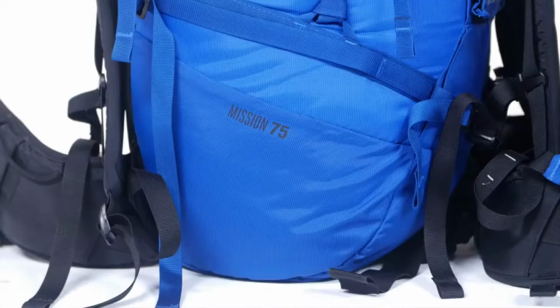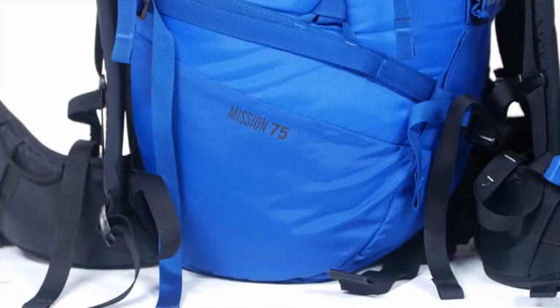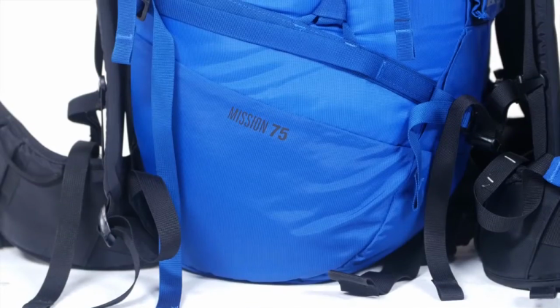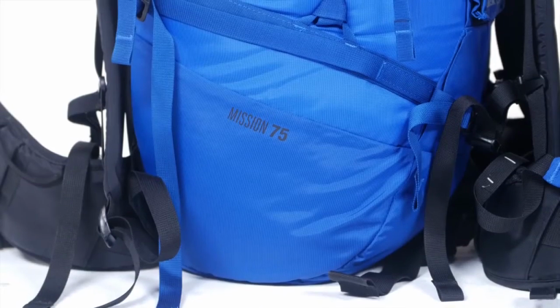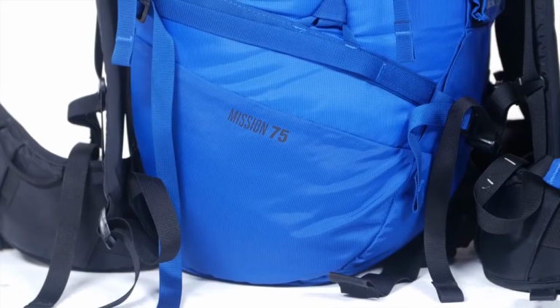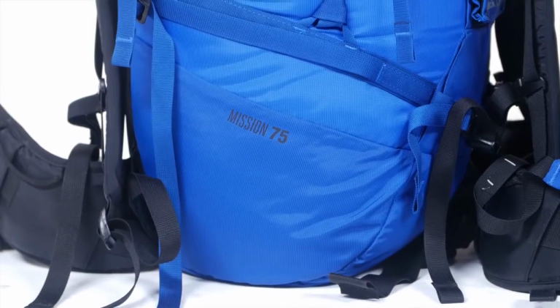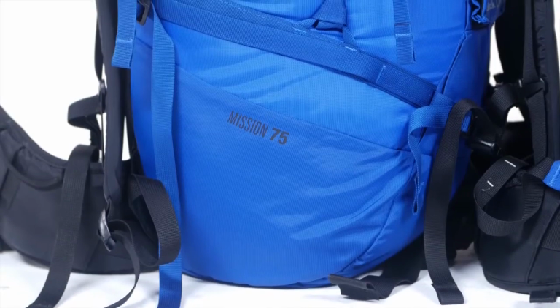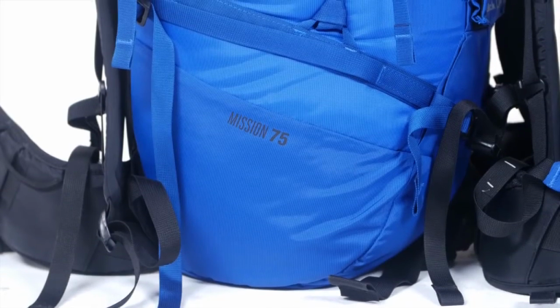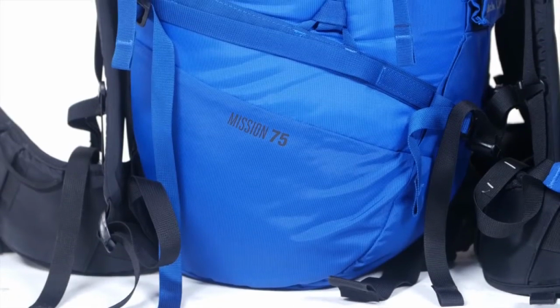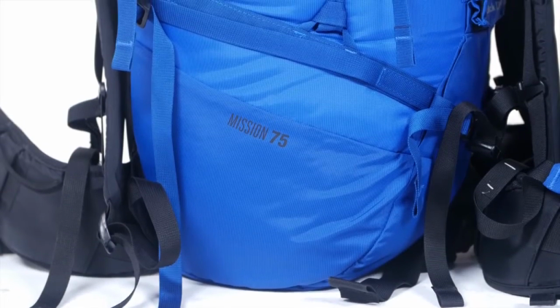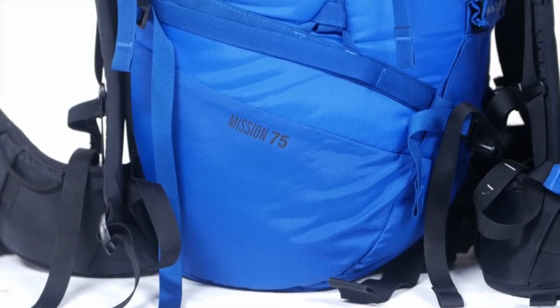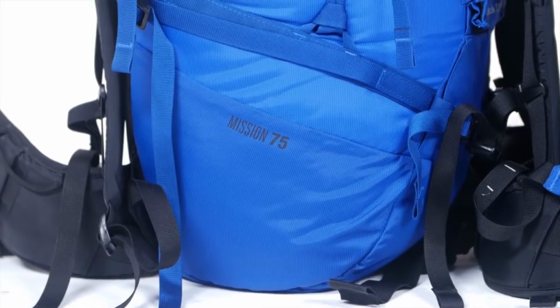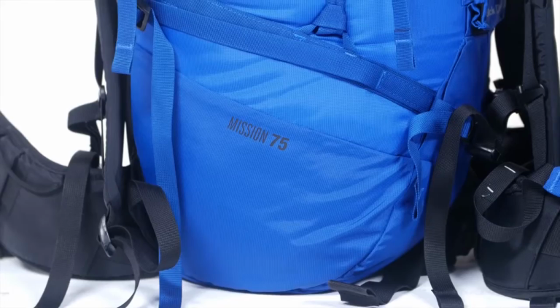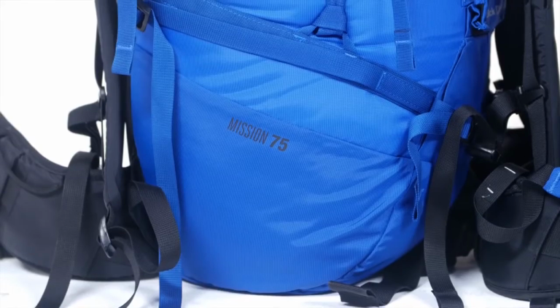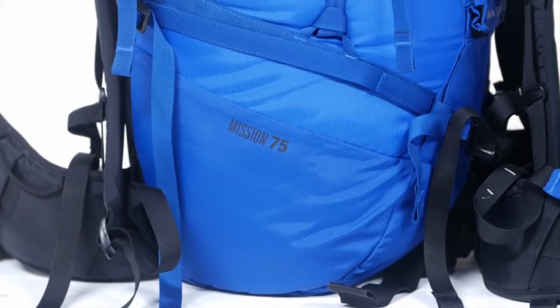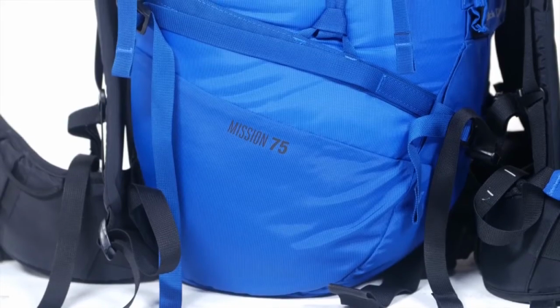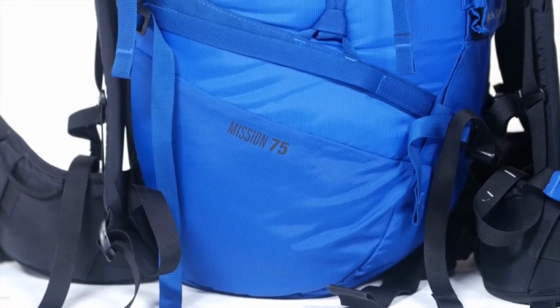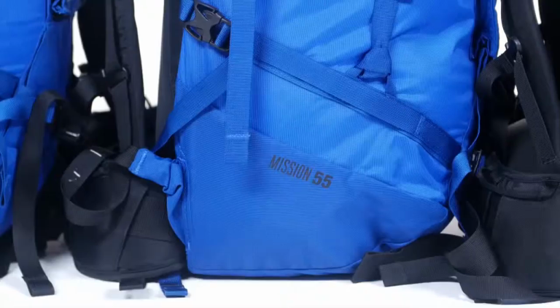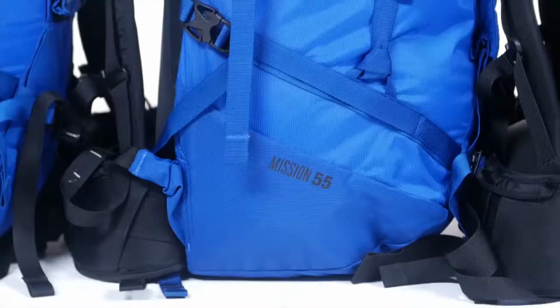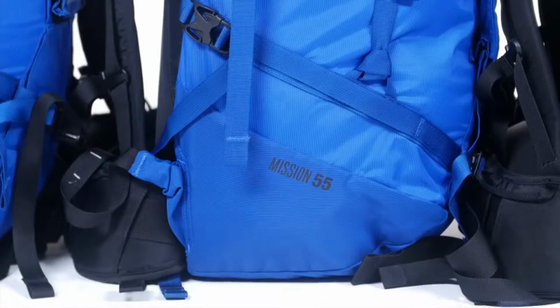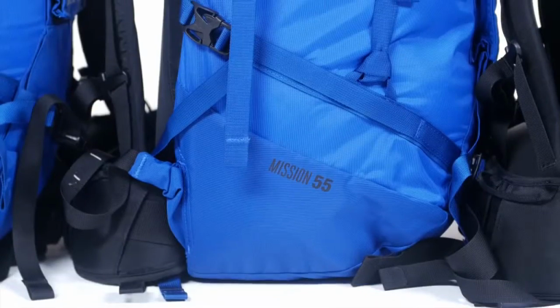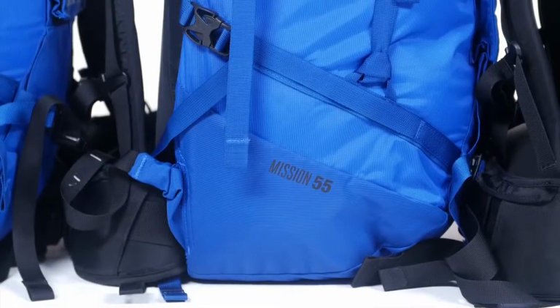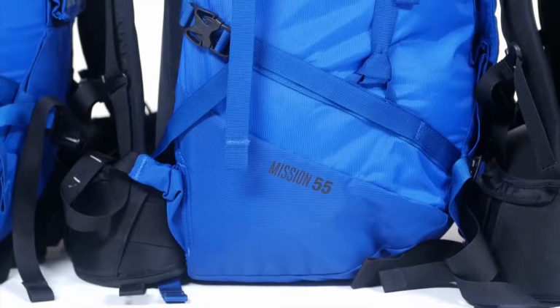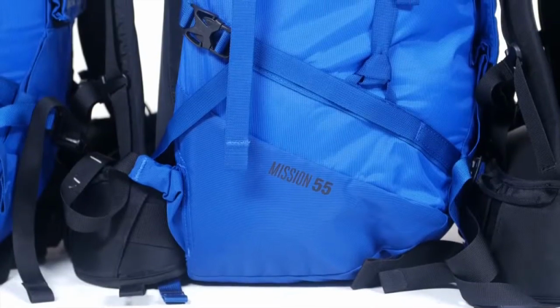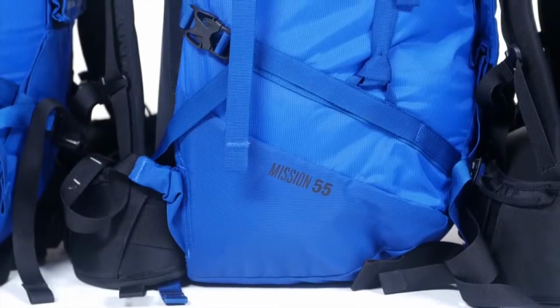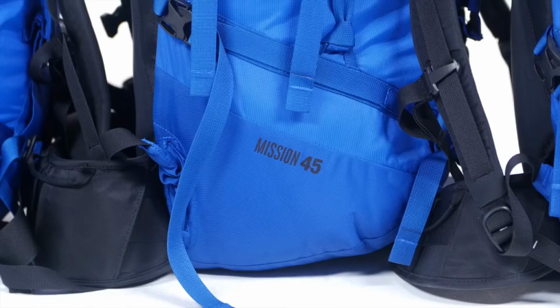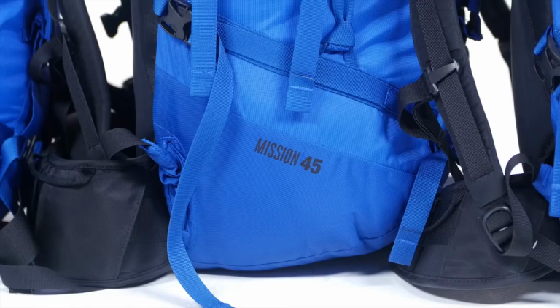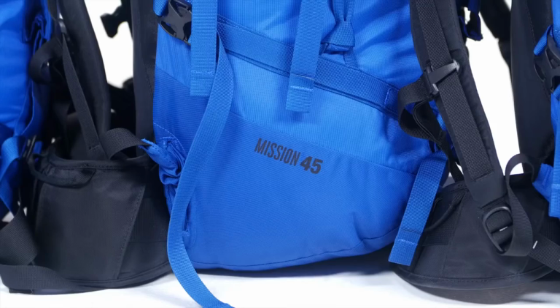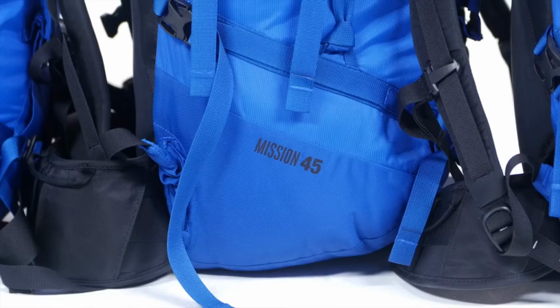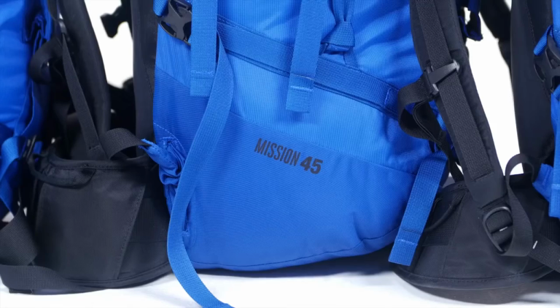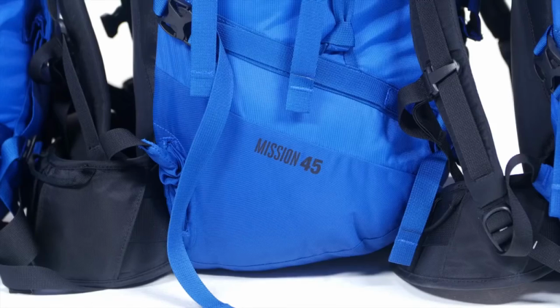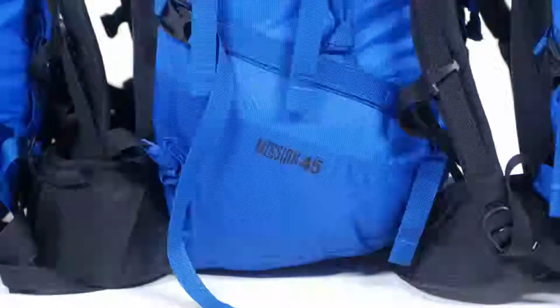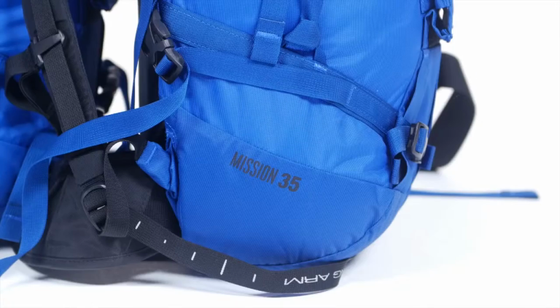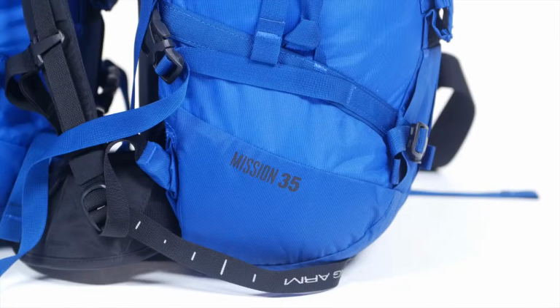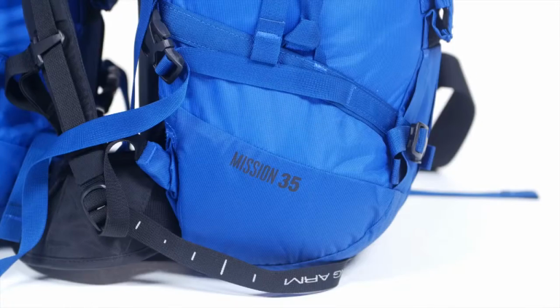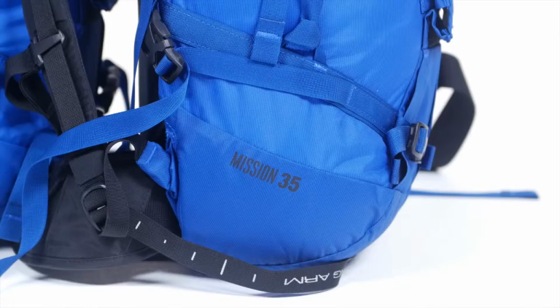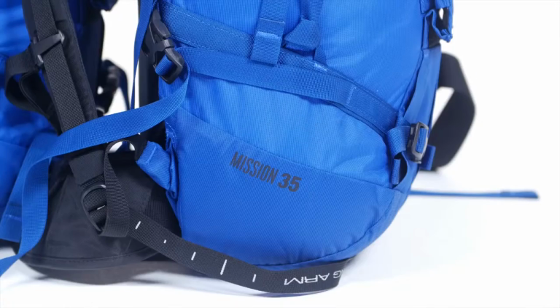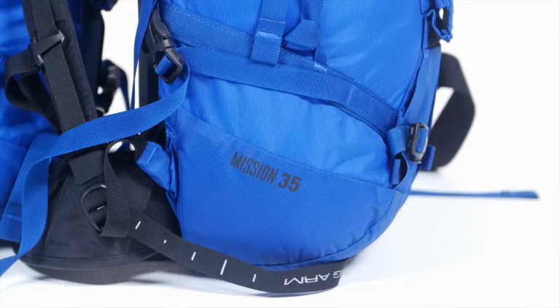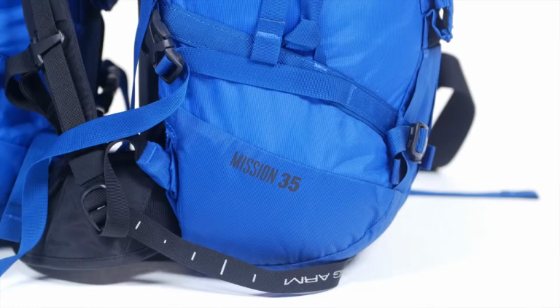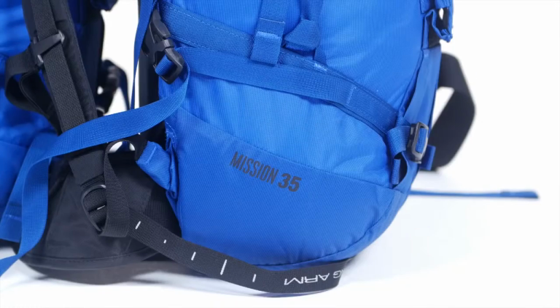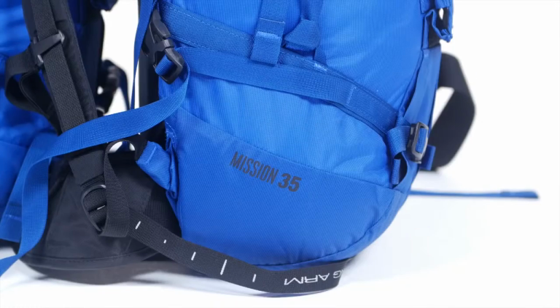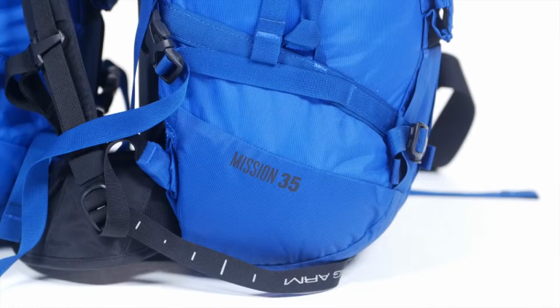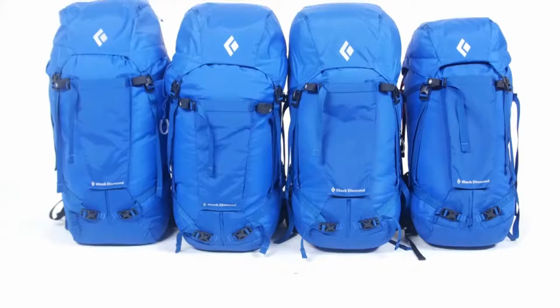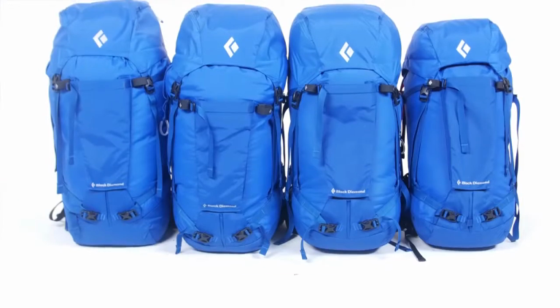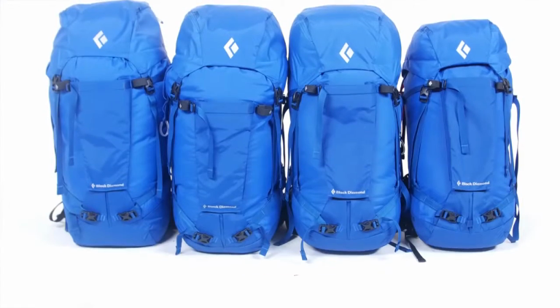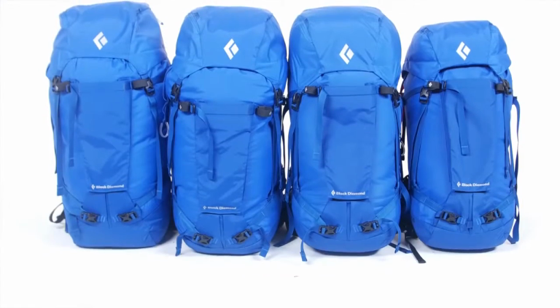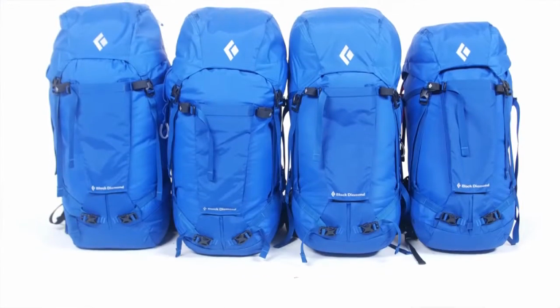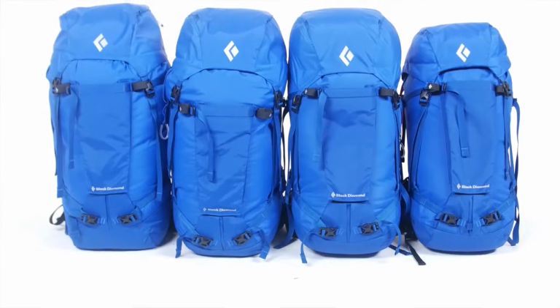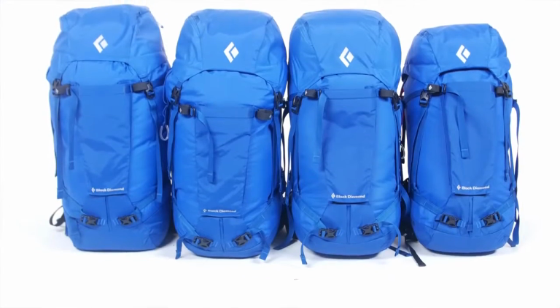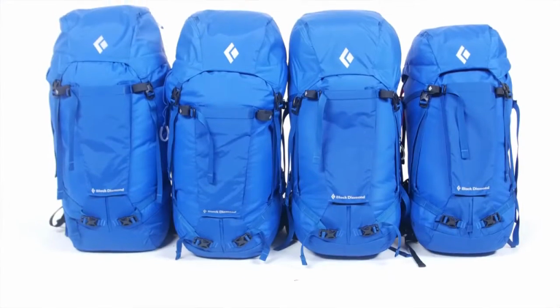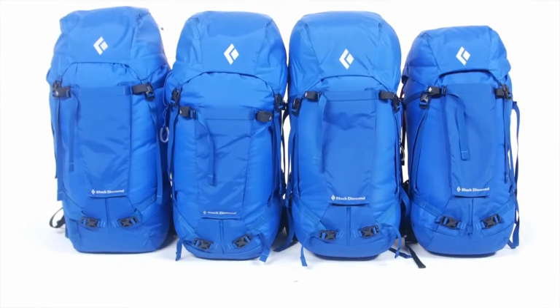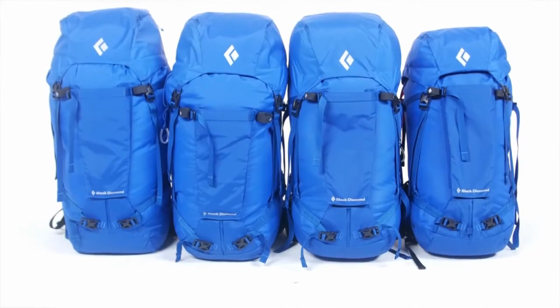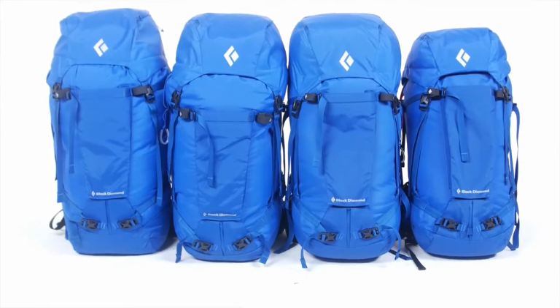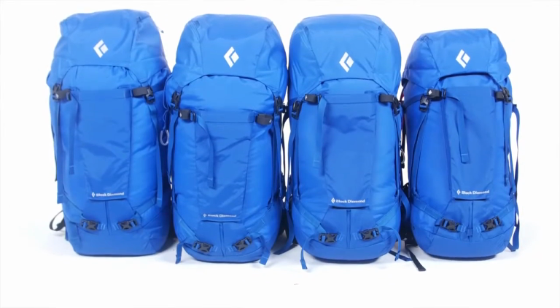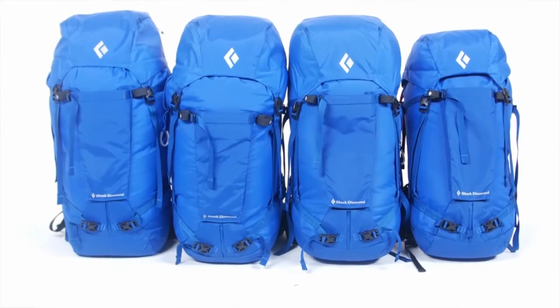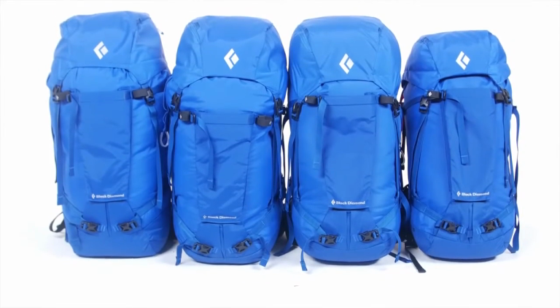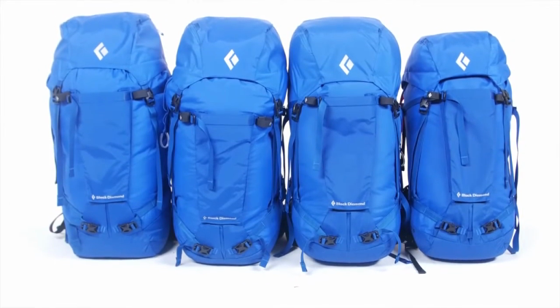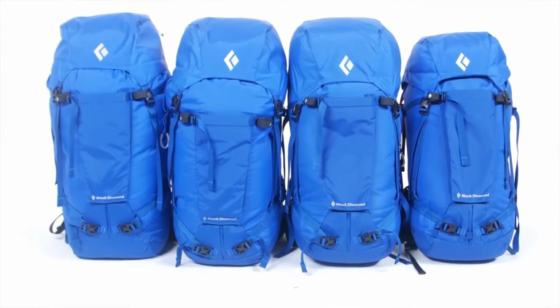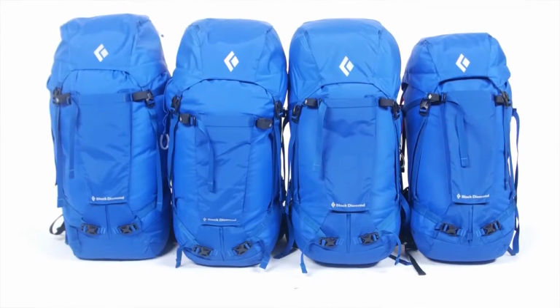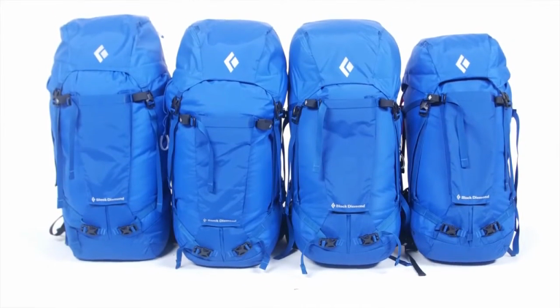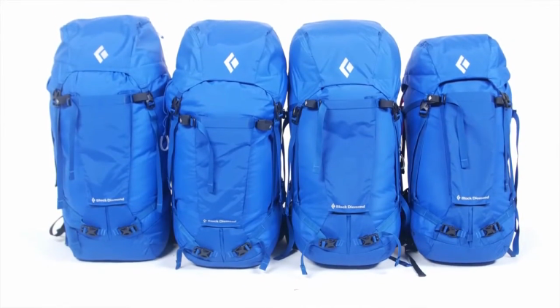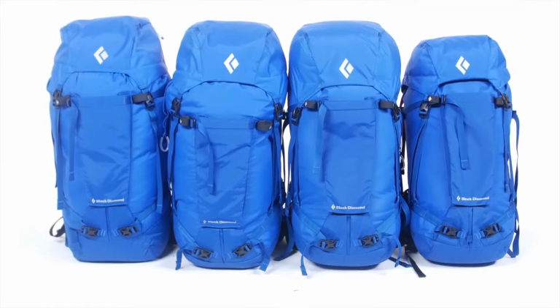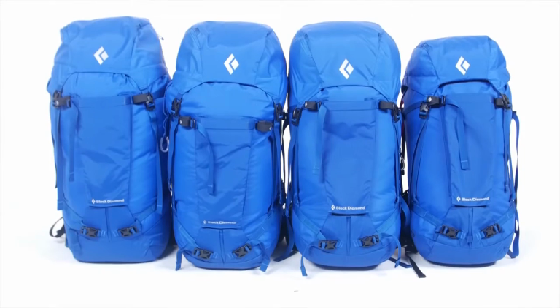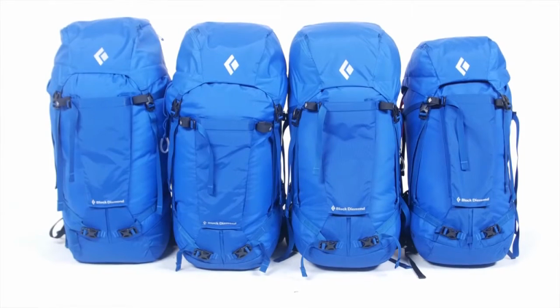With four sizes — 75, 55, 45, and 35 liter — these packs can take on any mission you throw at them.